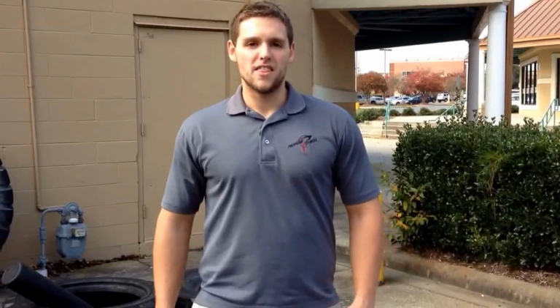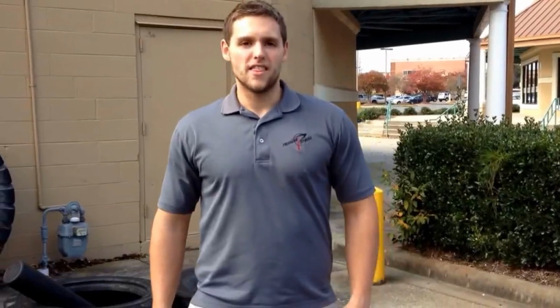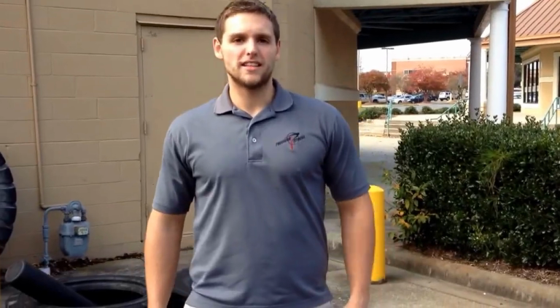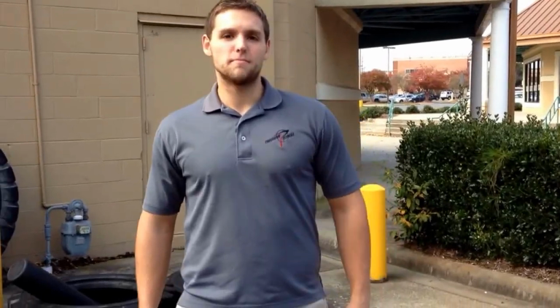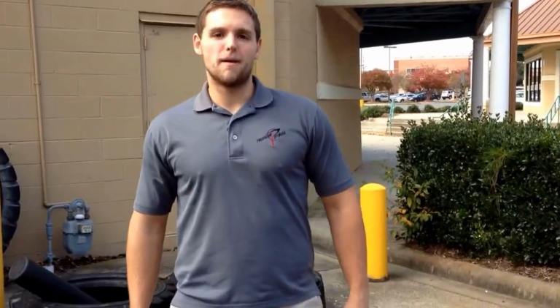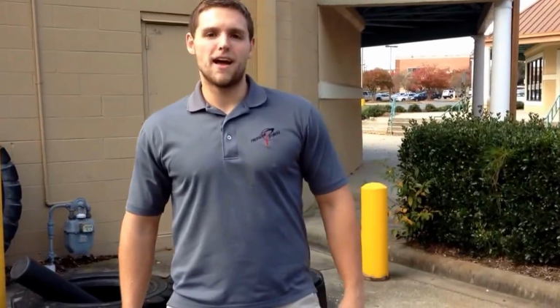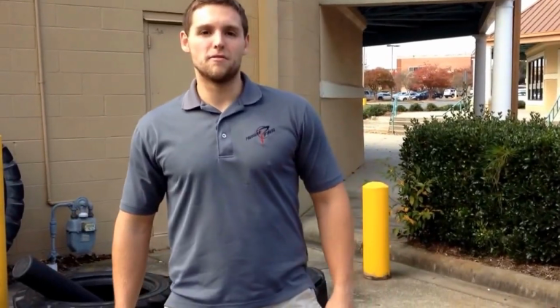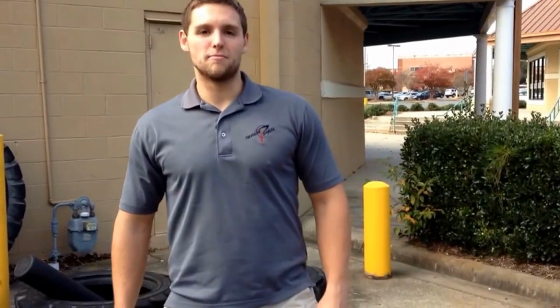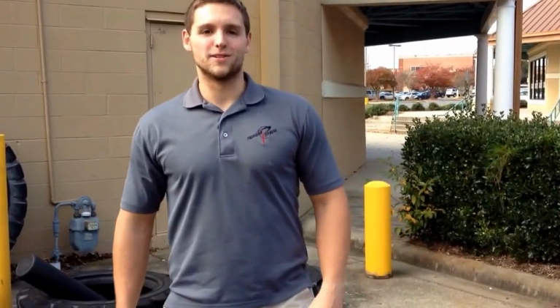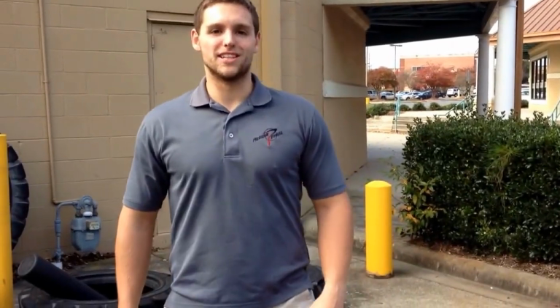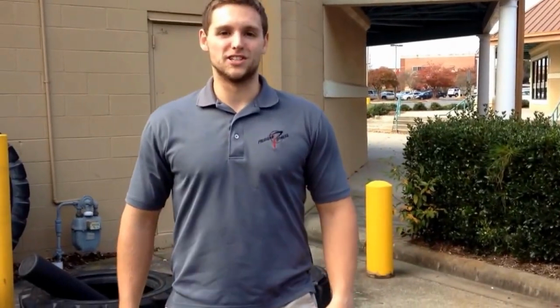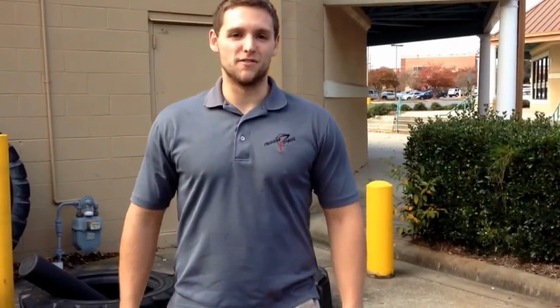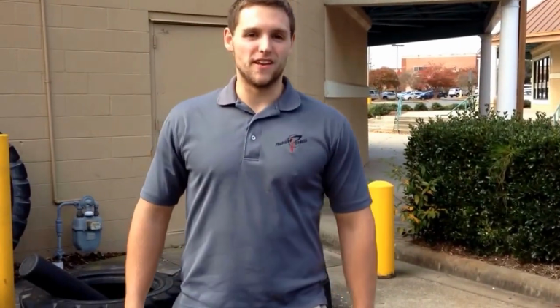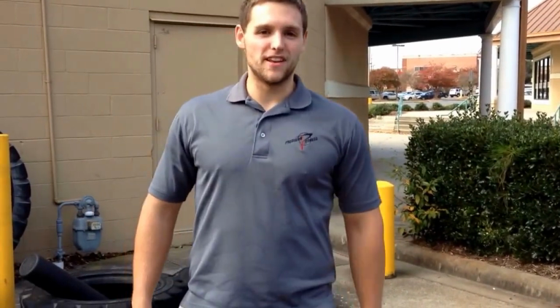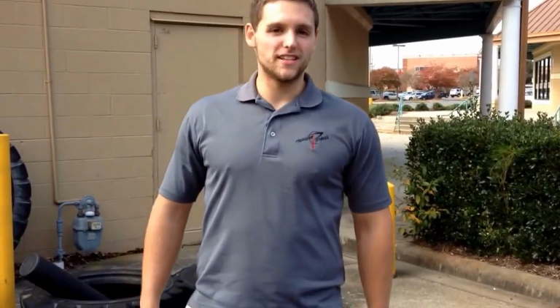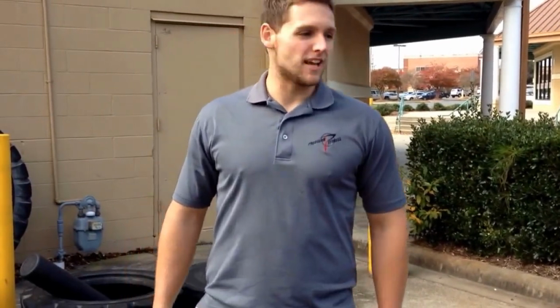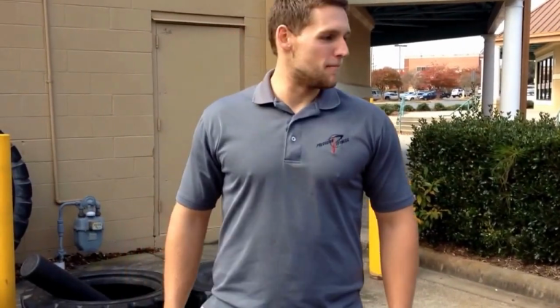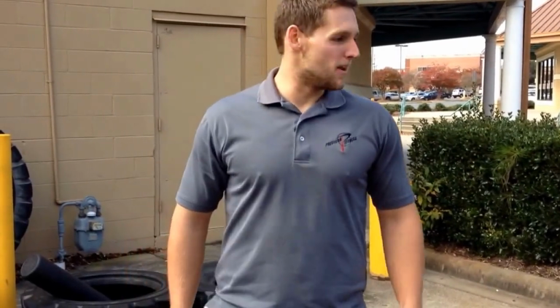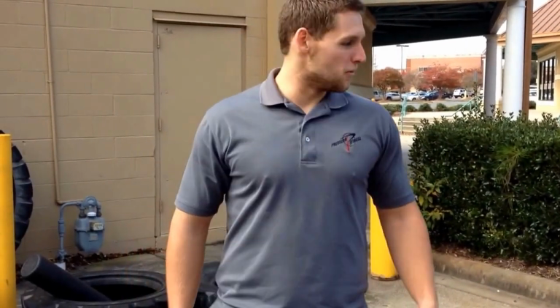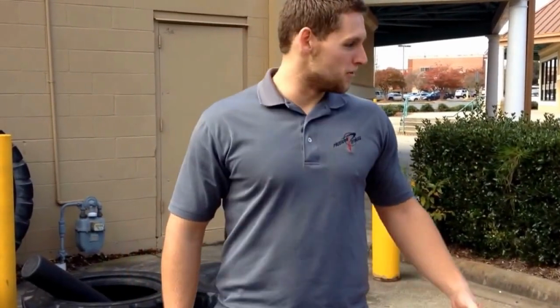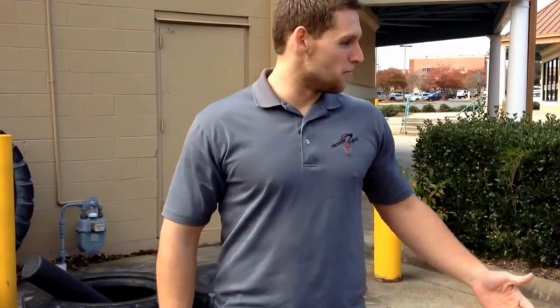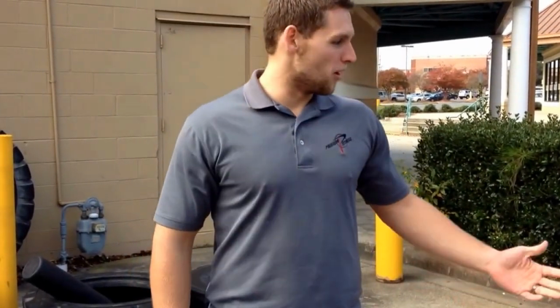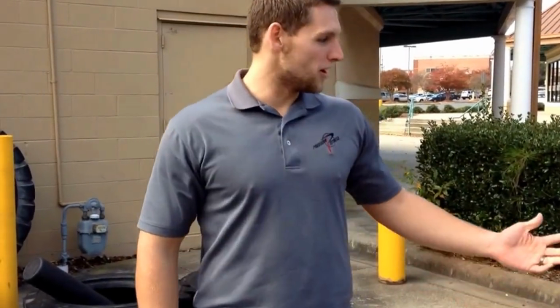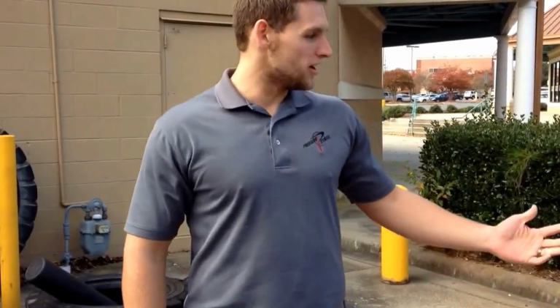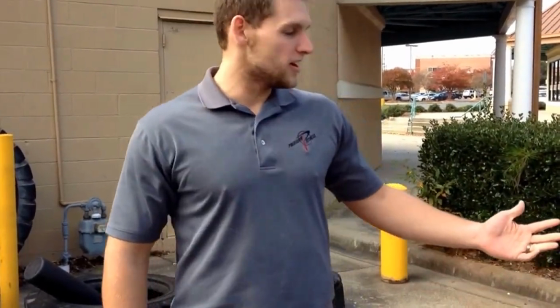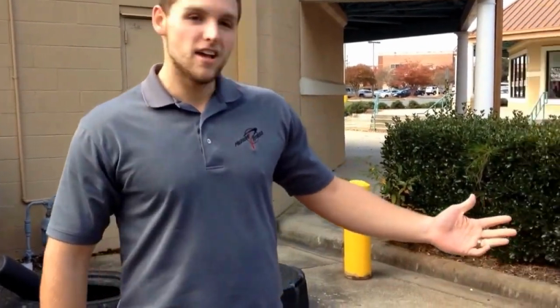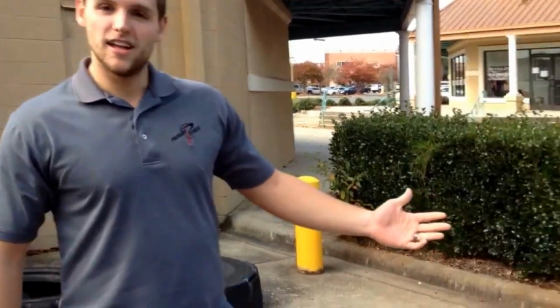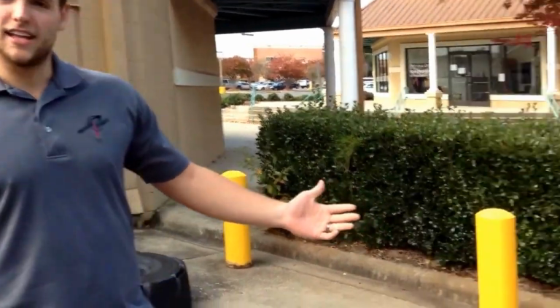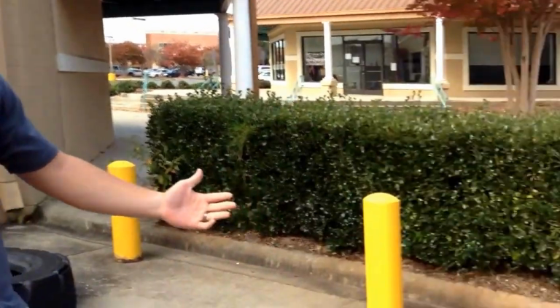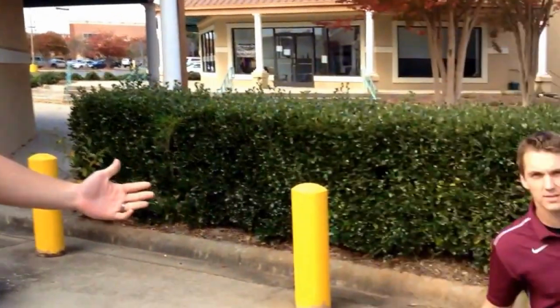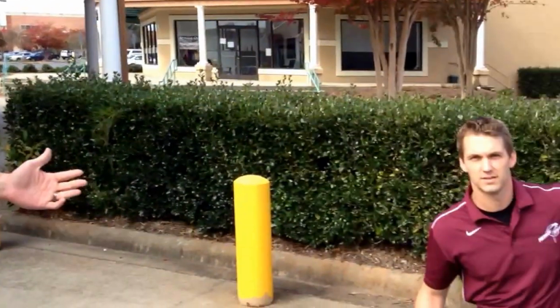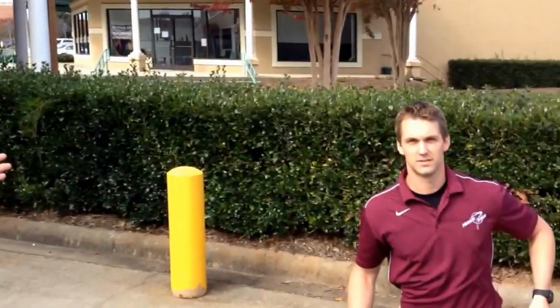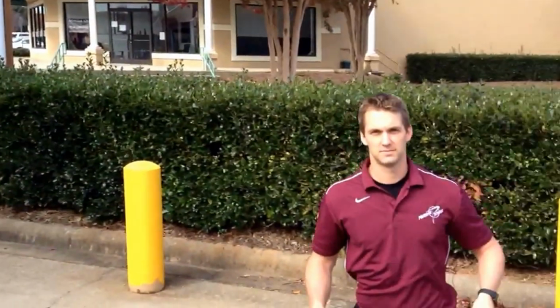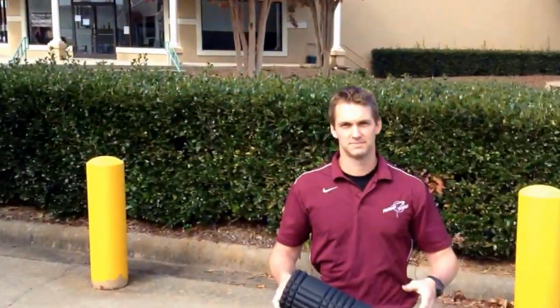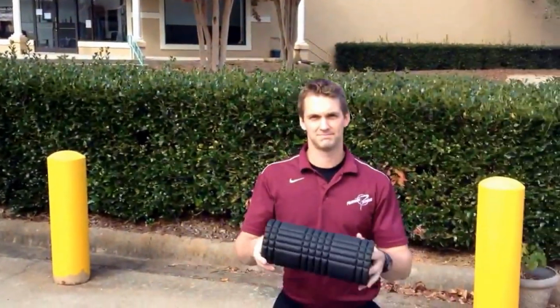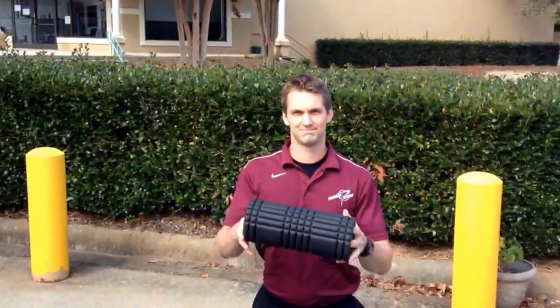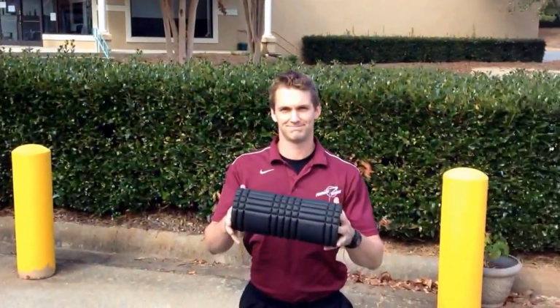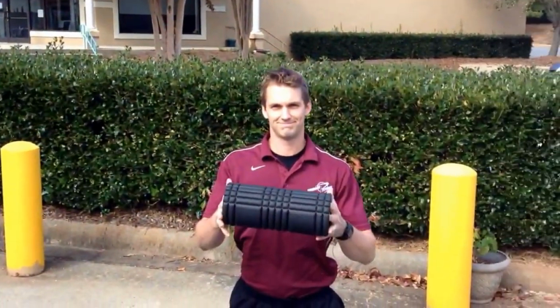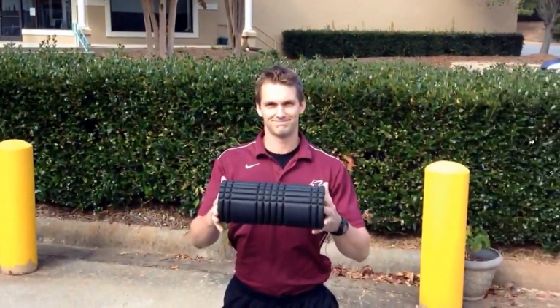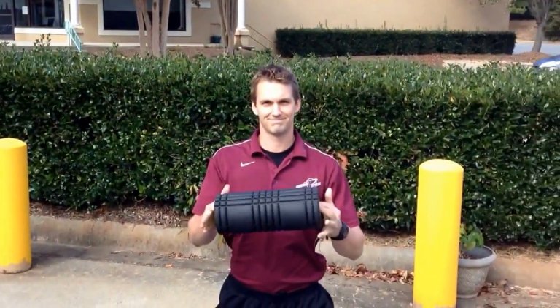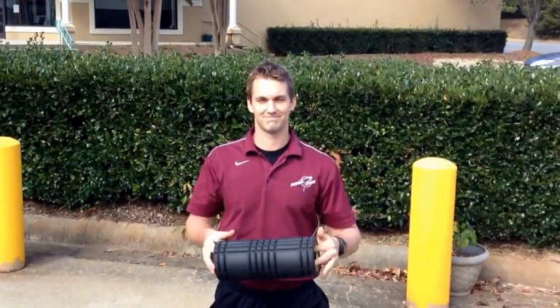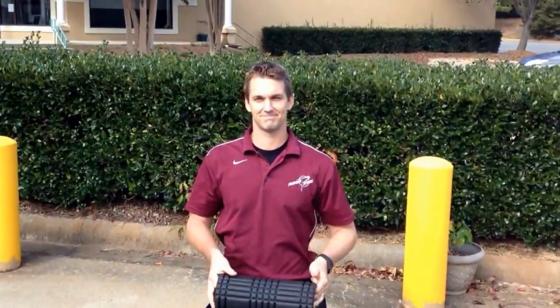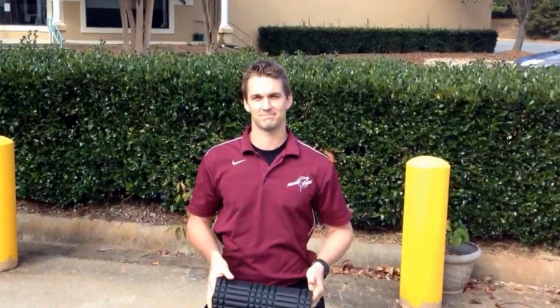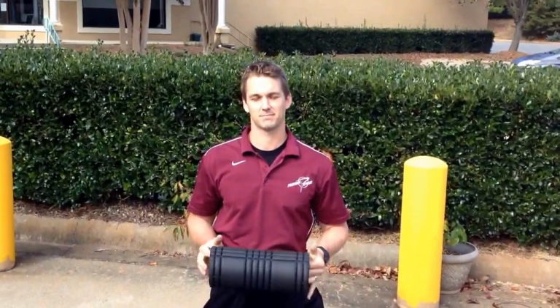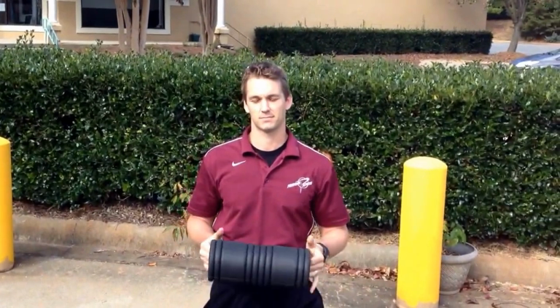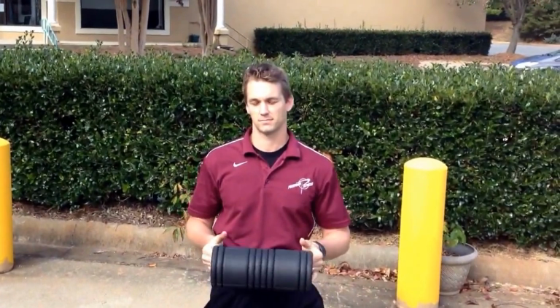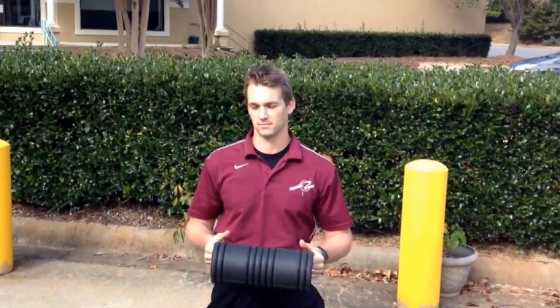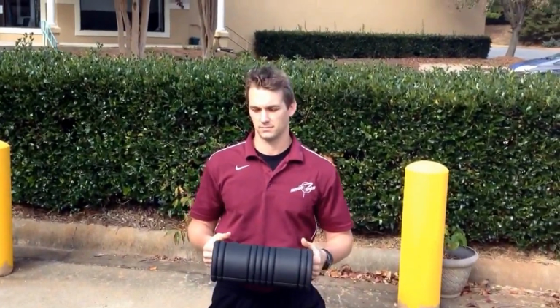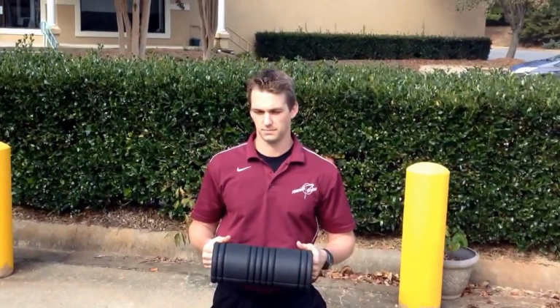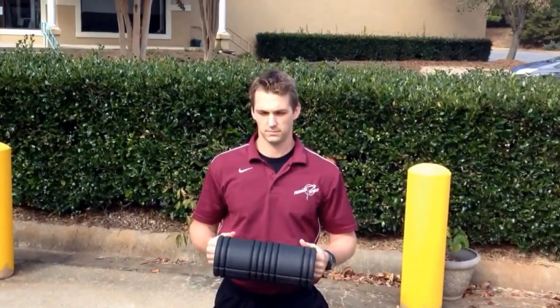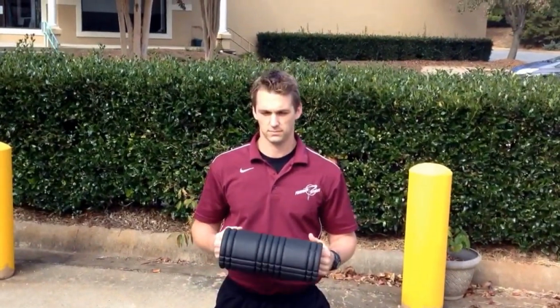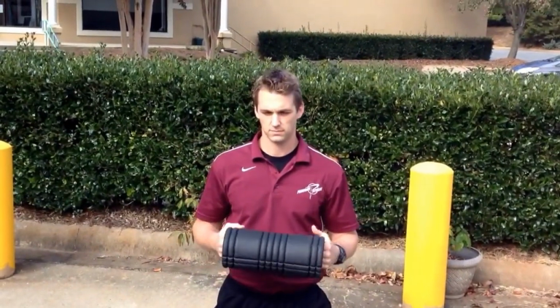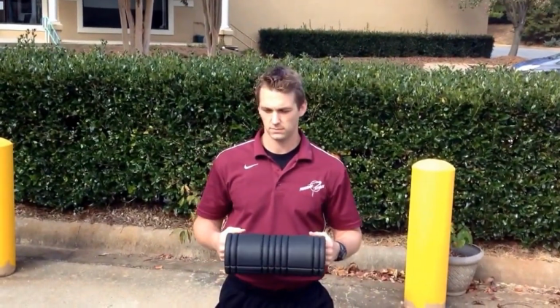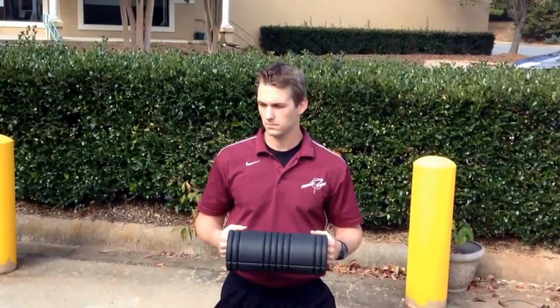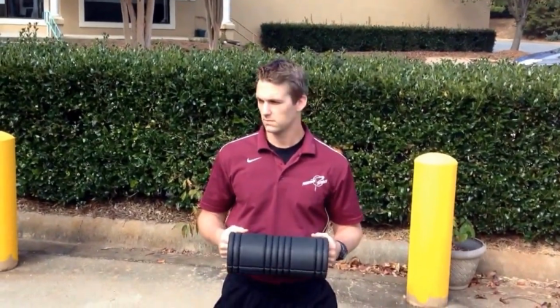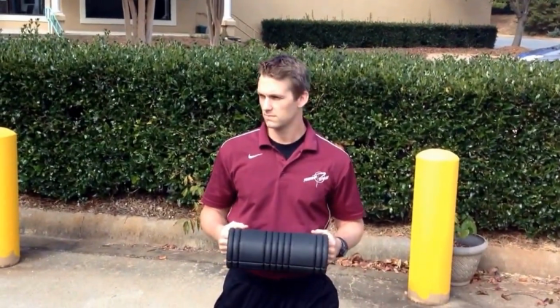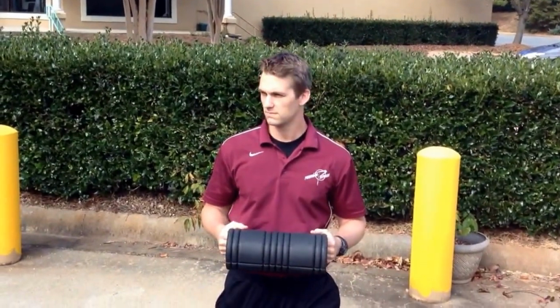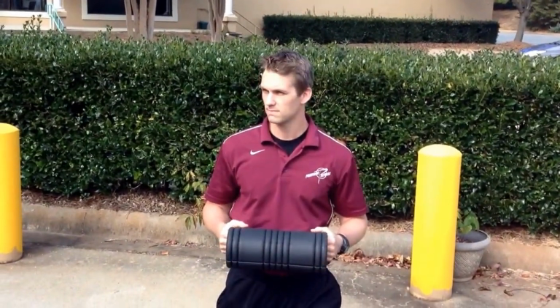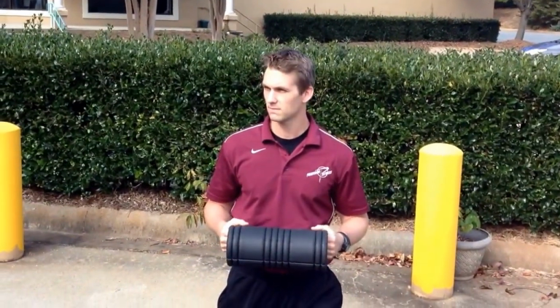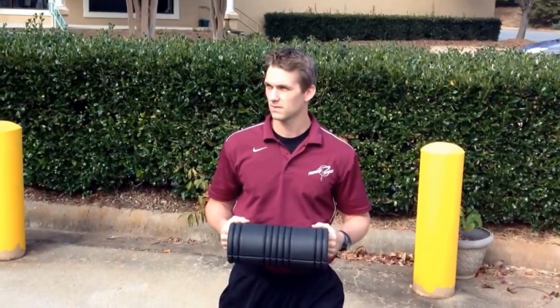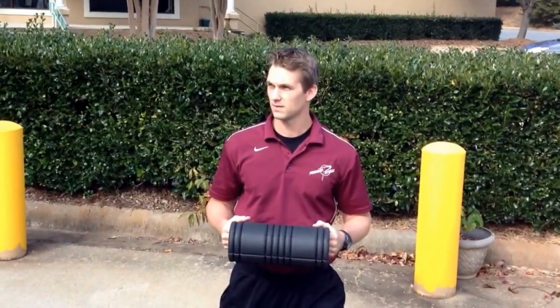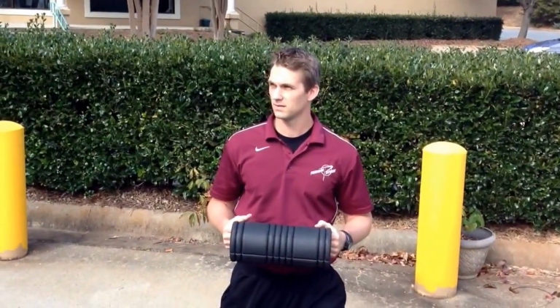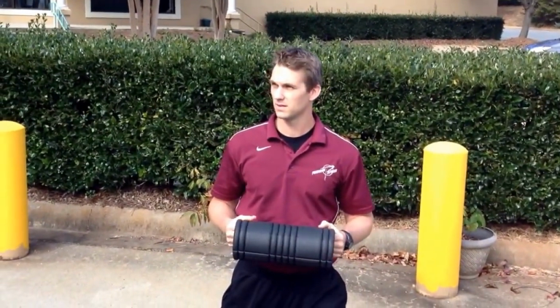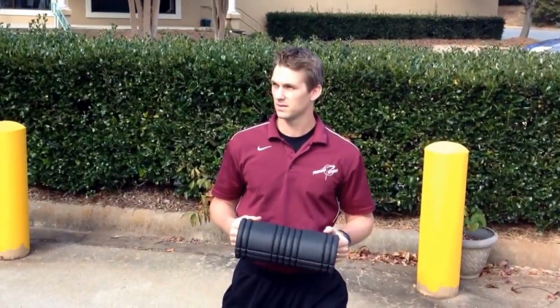This is Matt with Precision Fitness. I'm here with Mark. He's going to help us go through our foam rolling protocol that we have here at Precision Fitness.